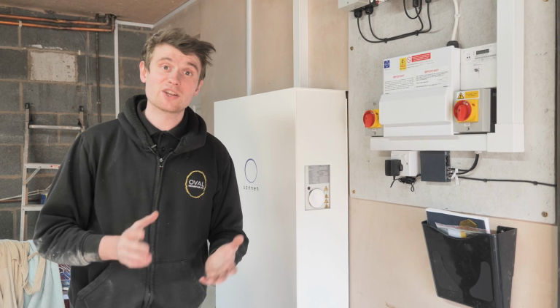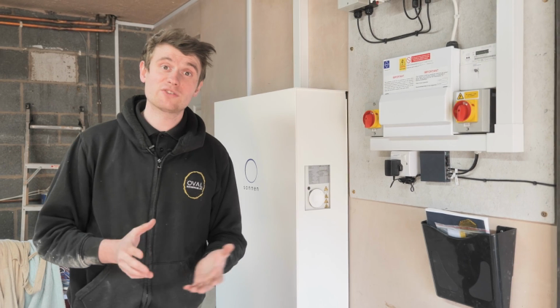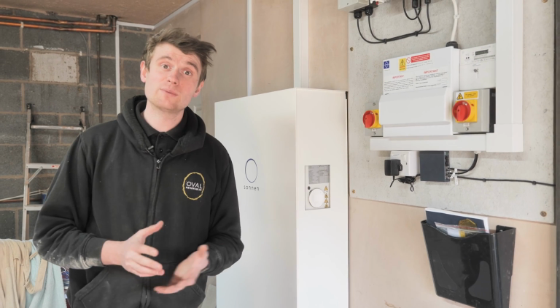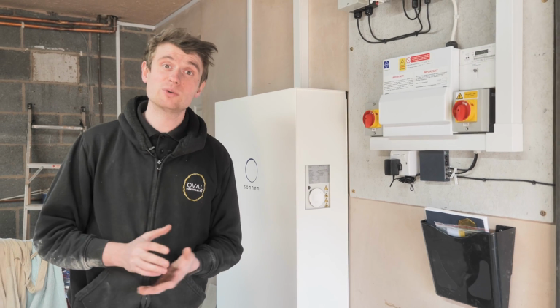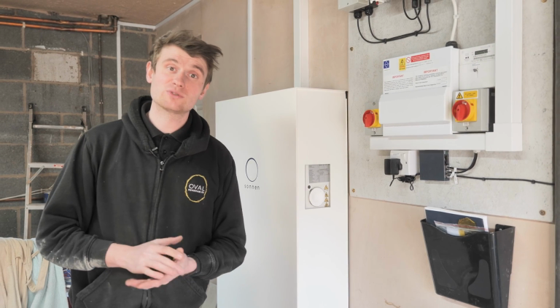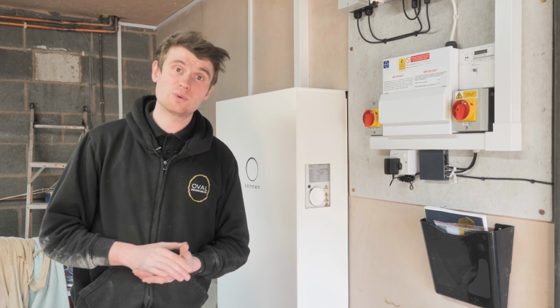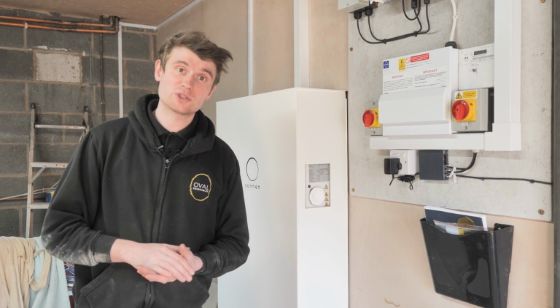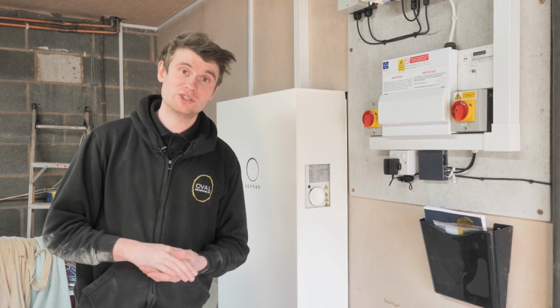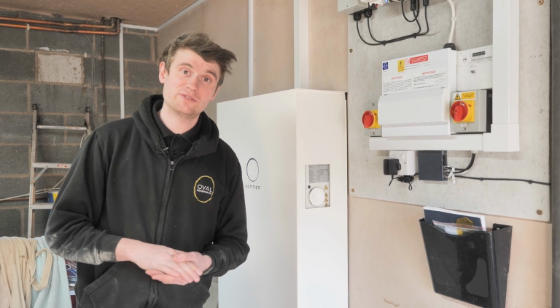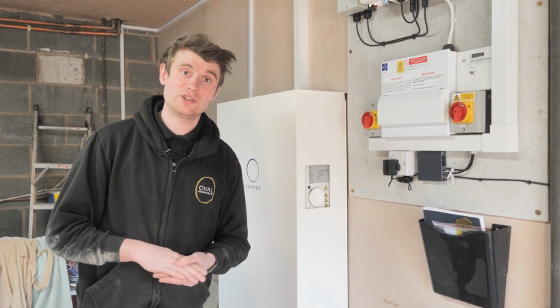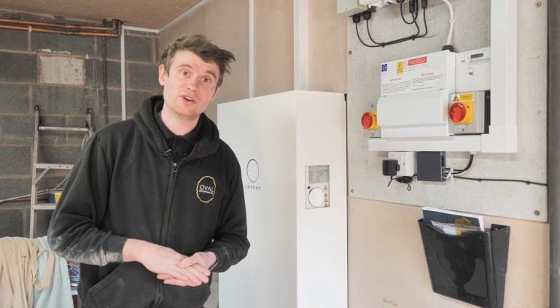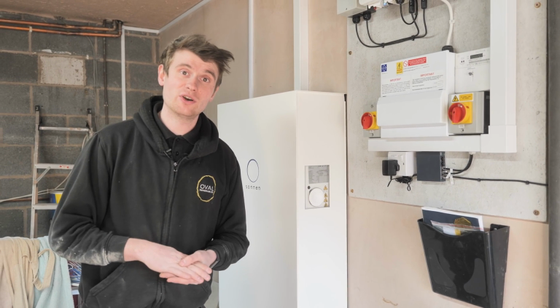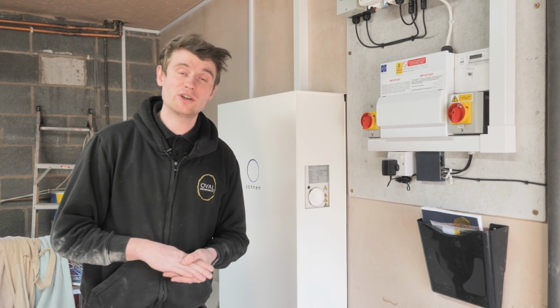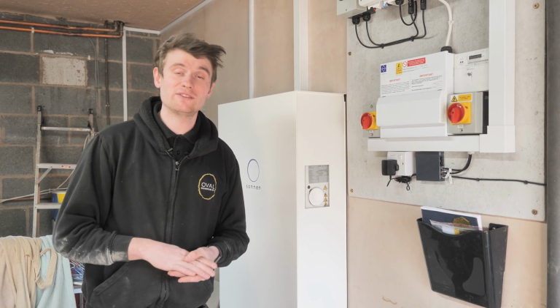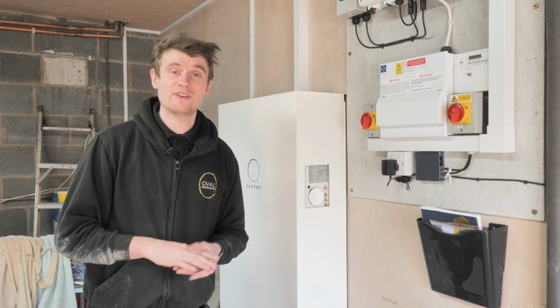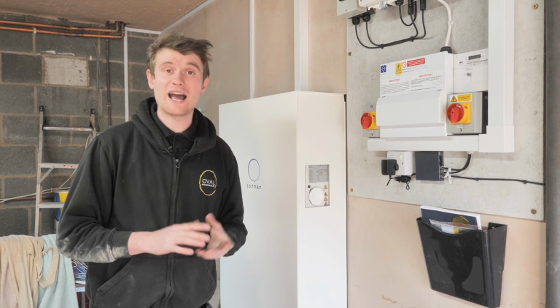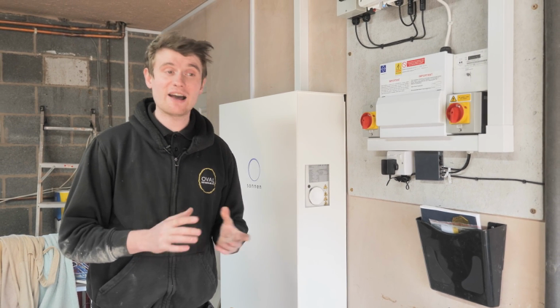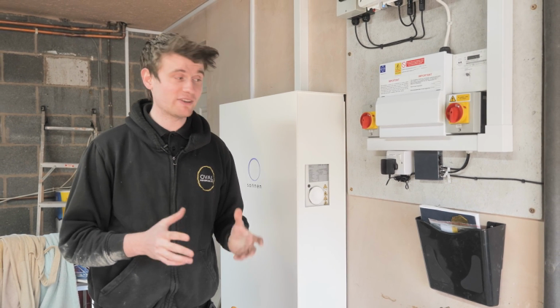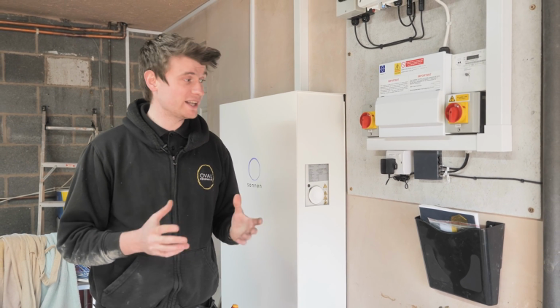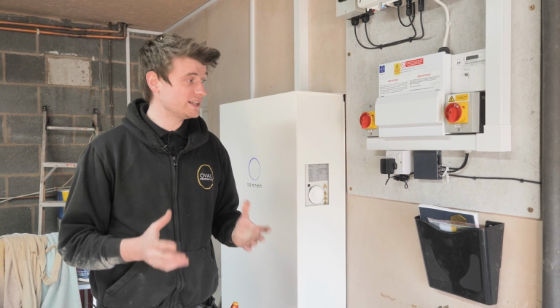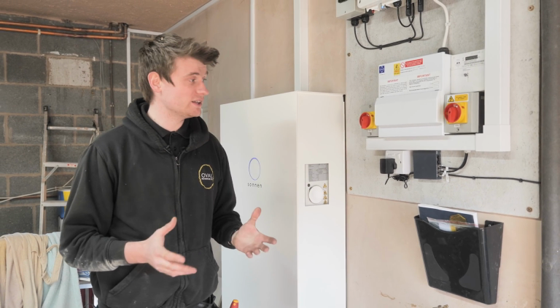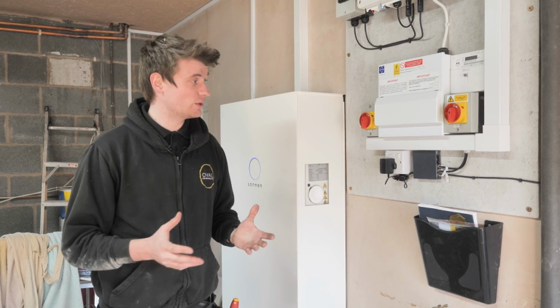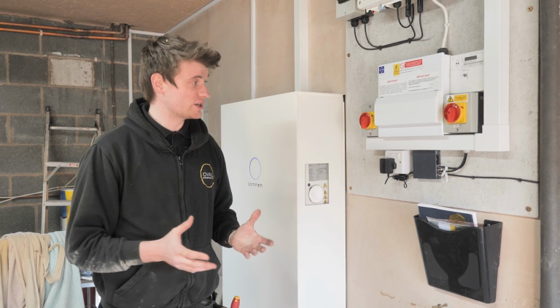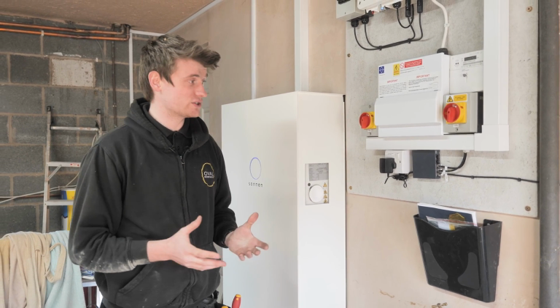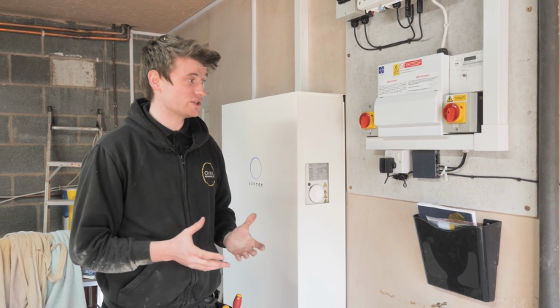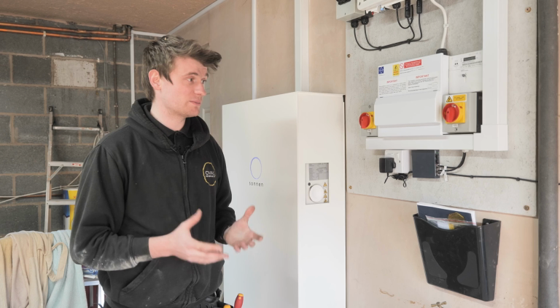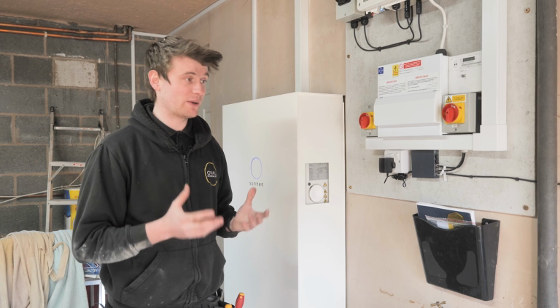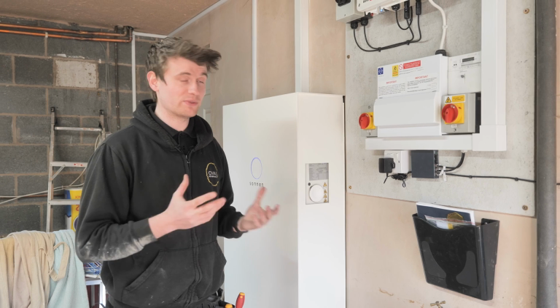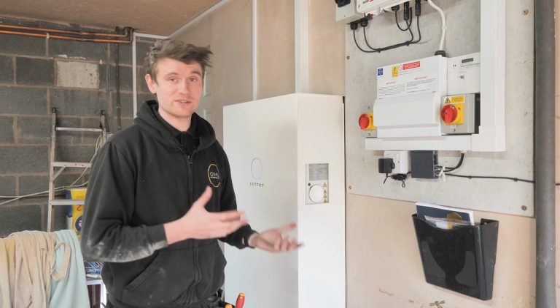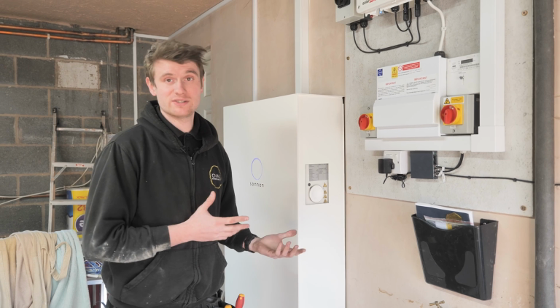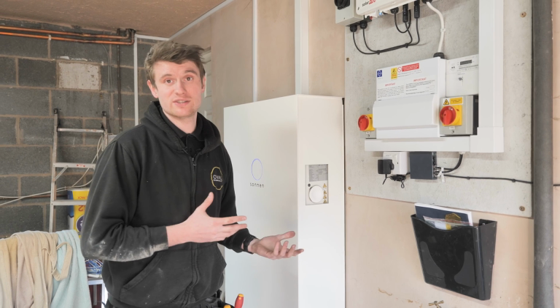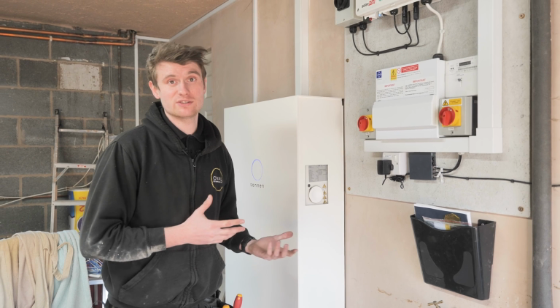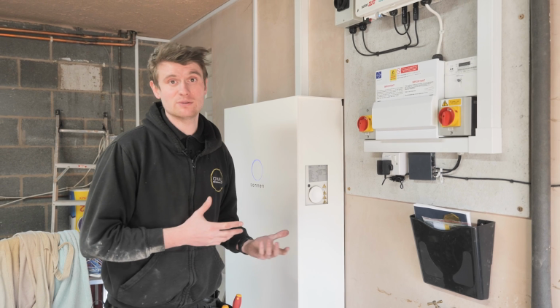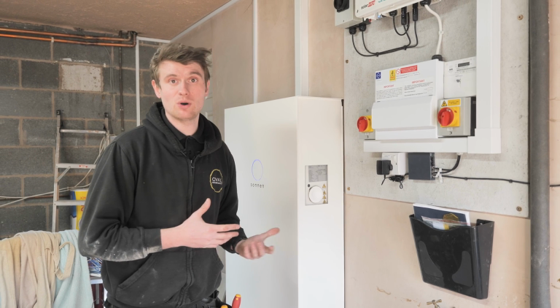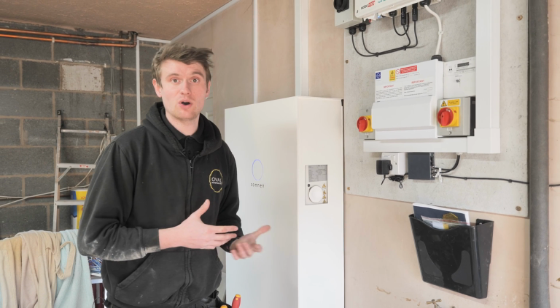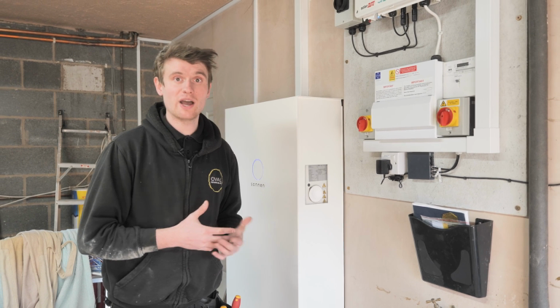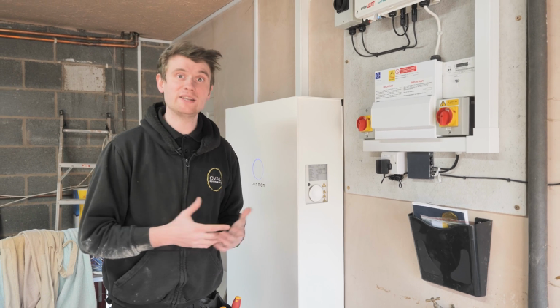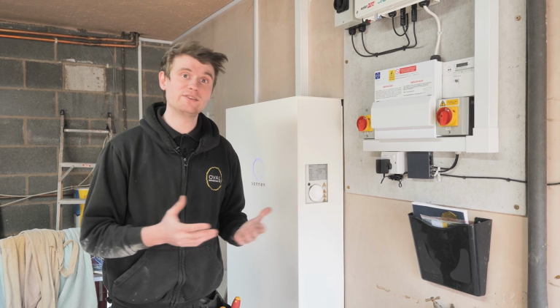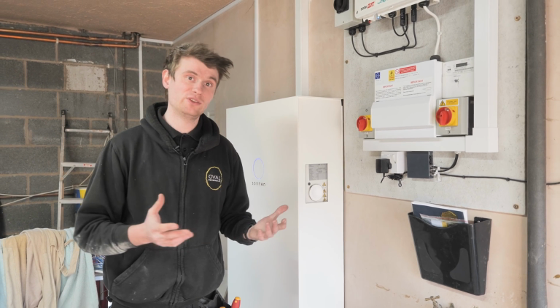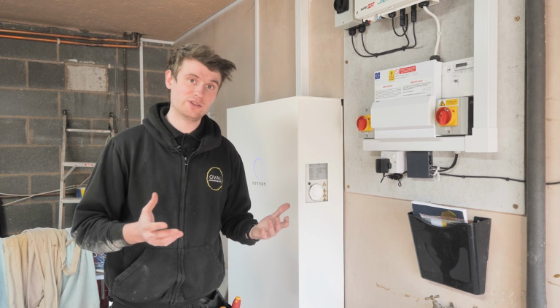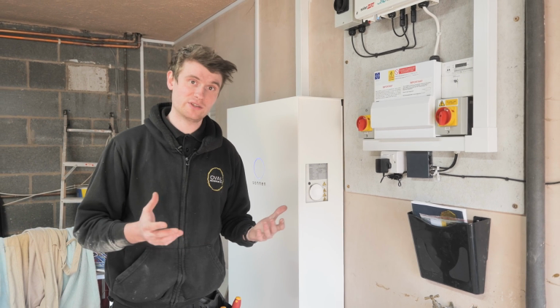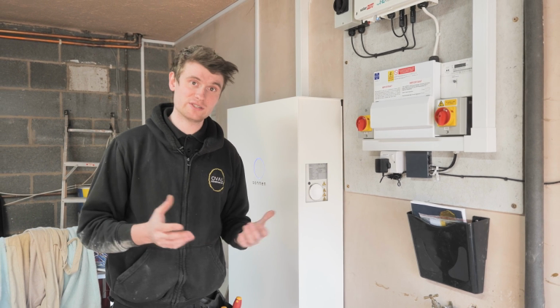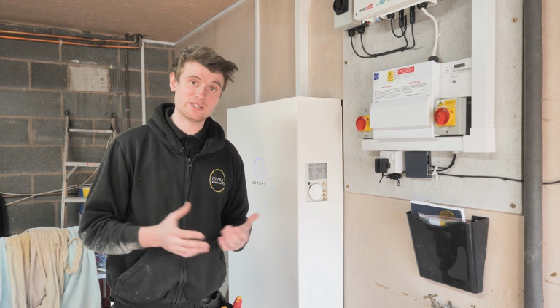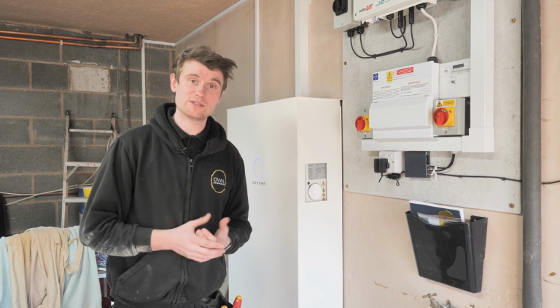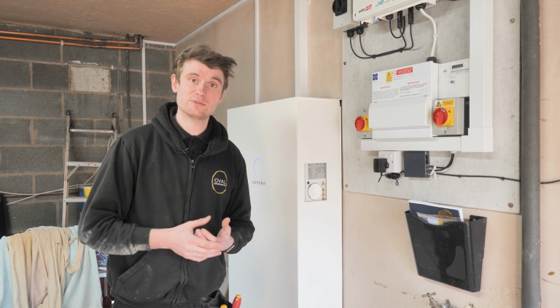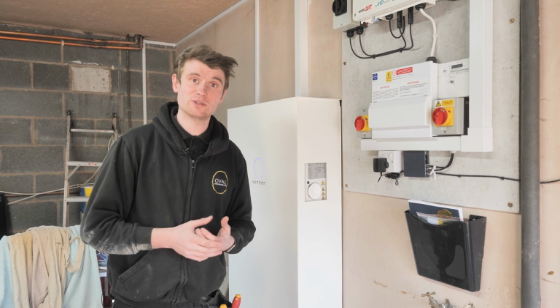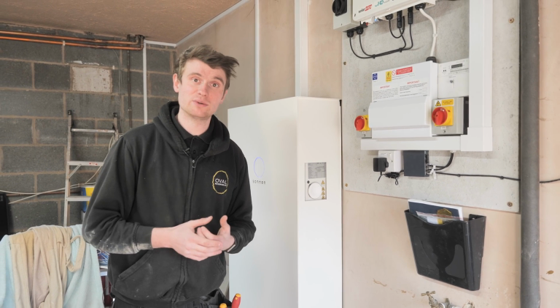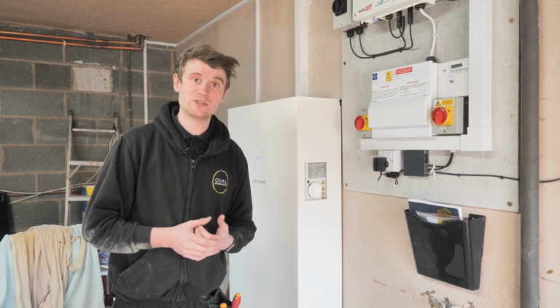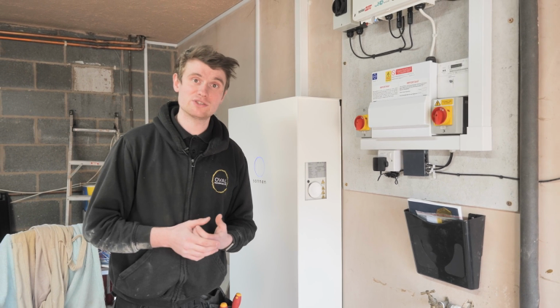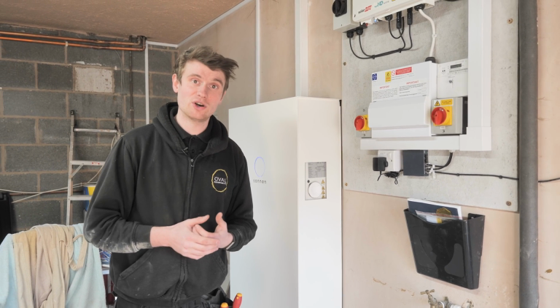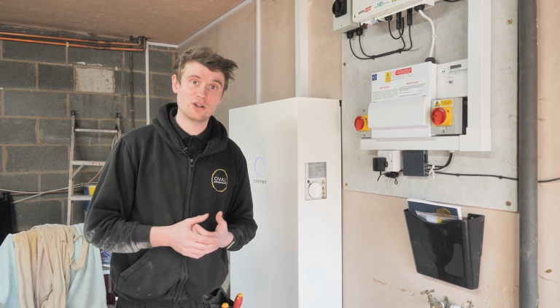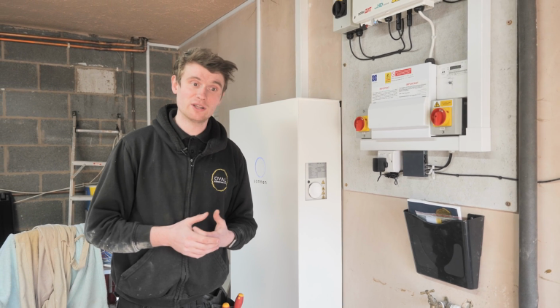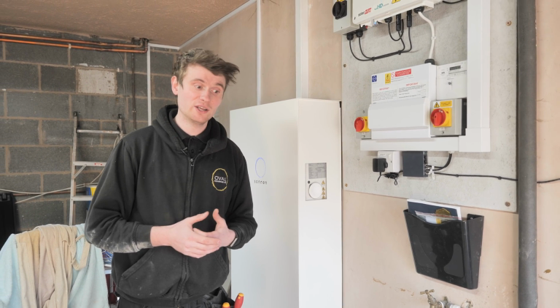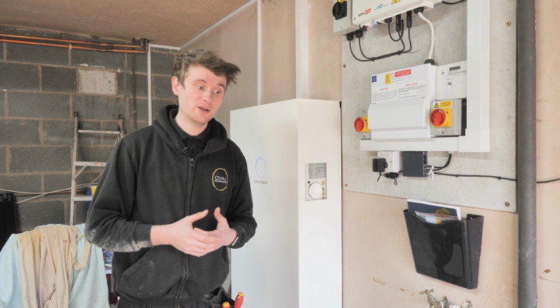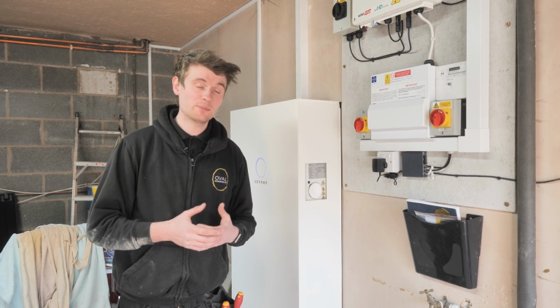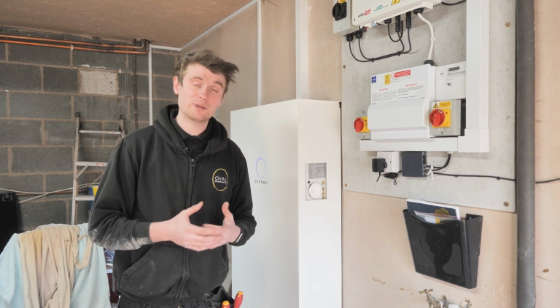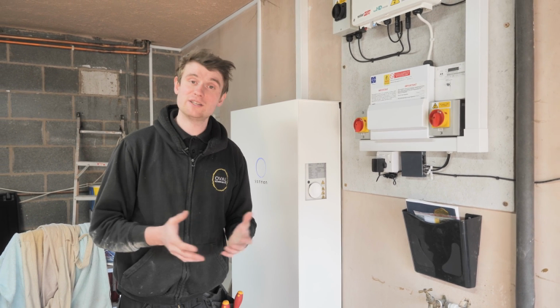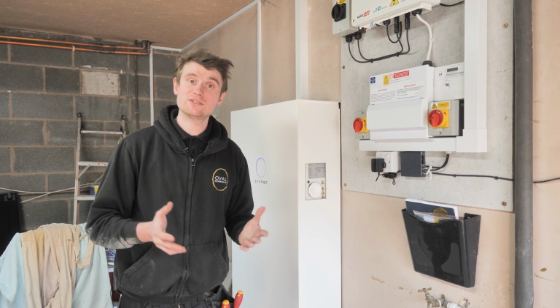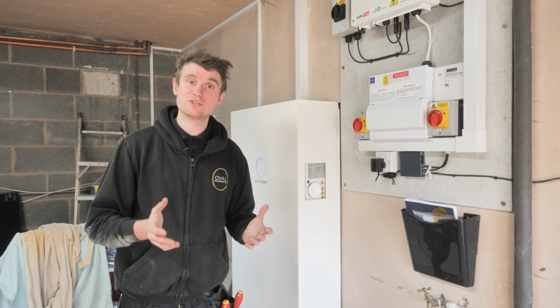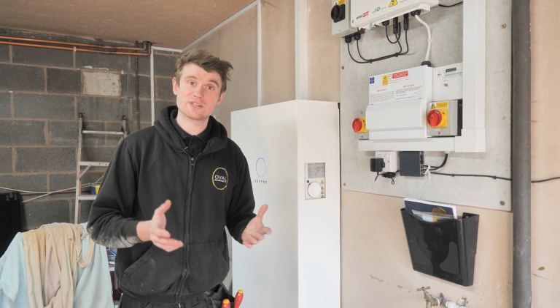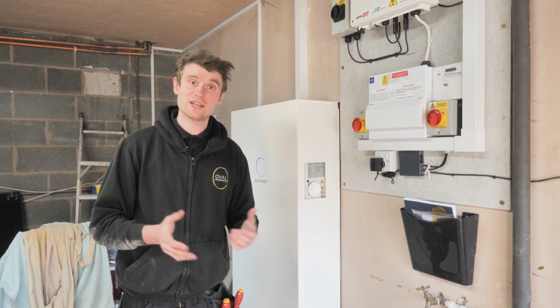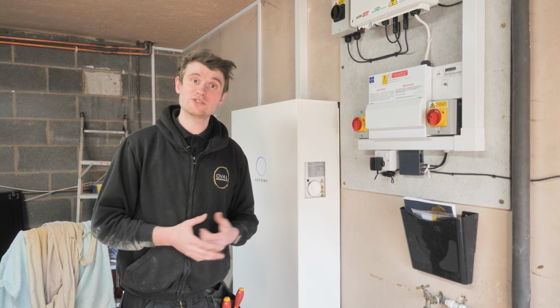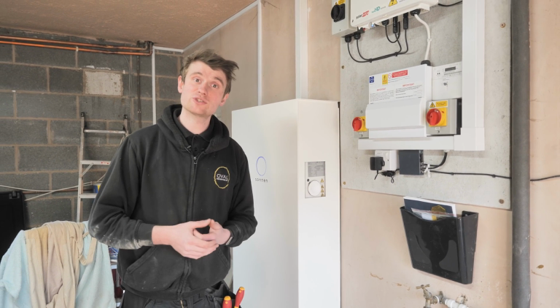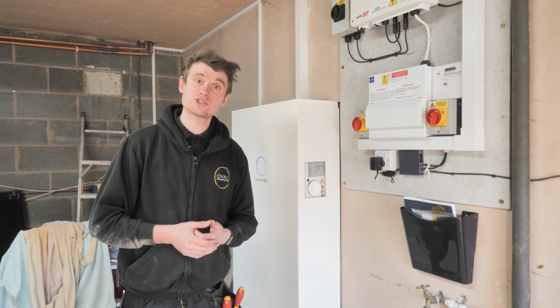Thanks very much for watching the video. If you have any questions about this system or any of the other systems that we install, please just get in touch.